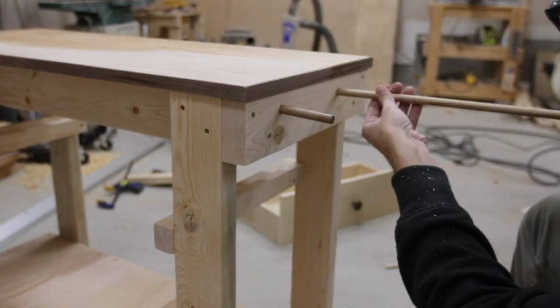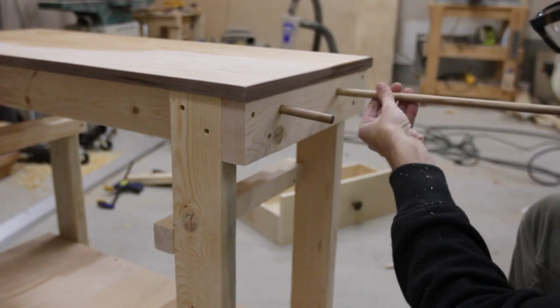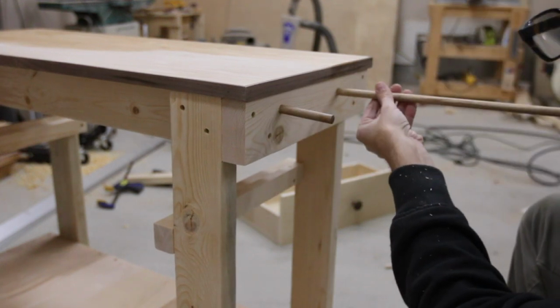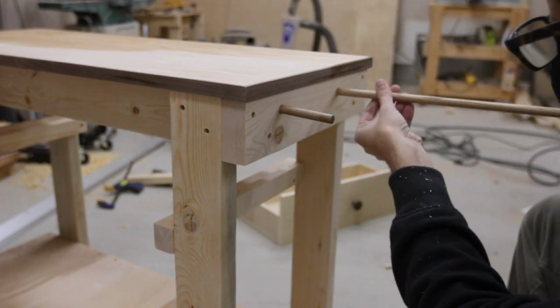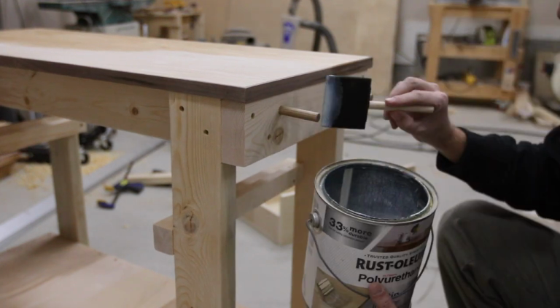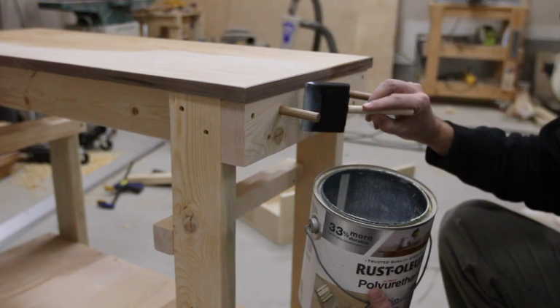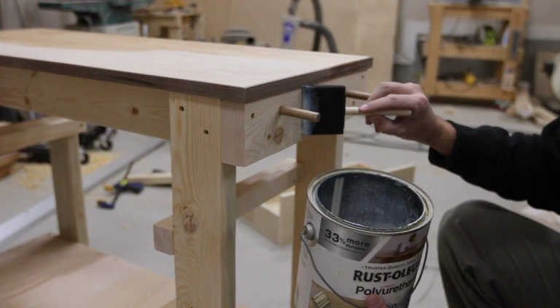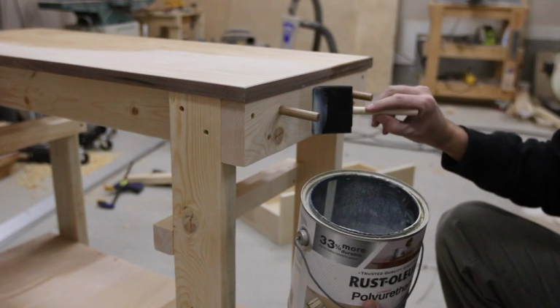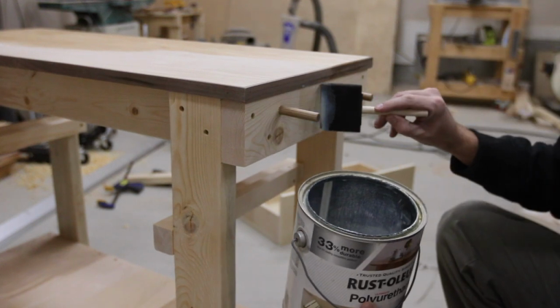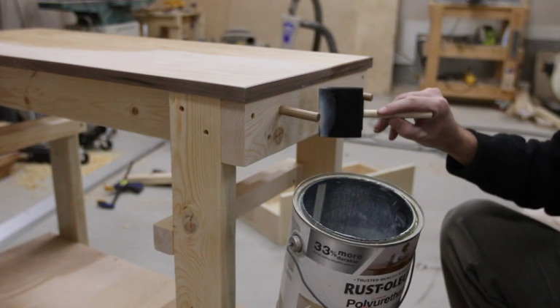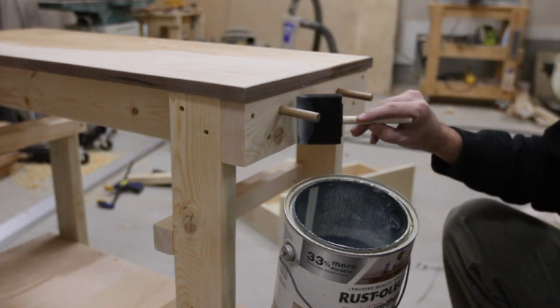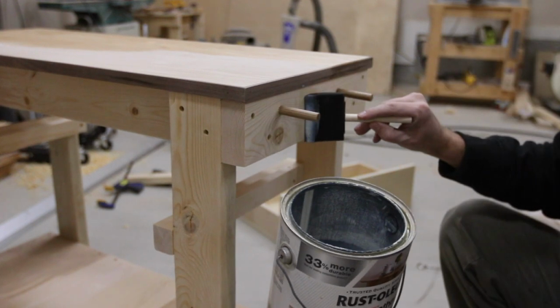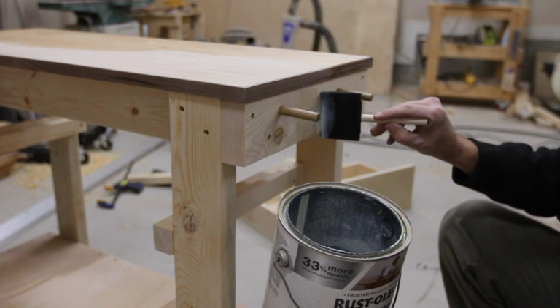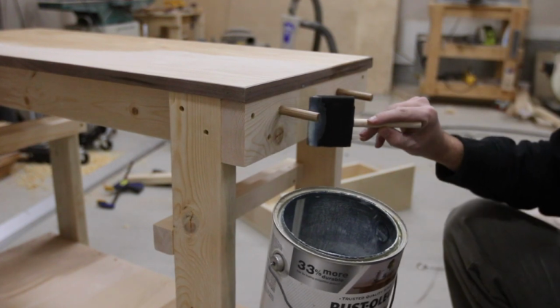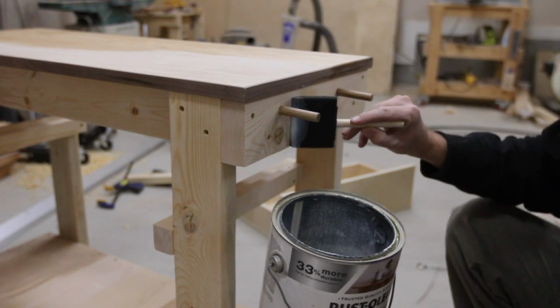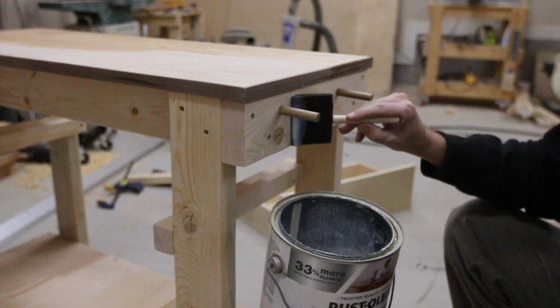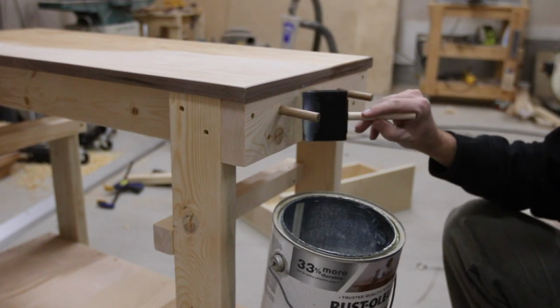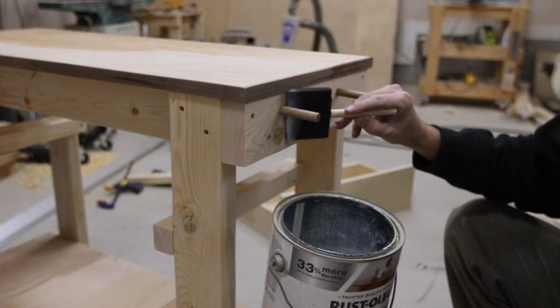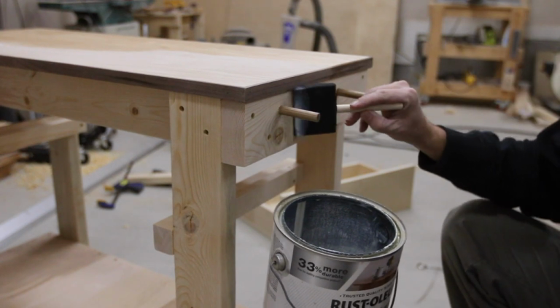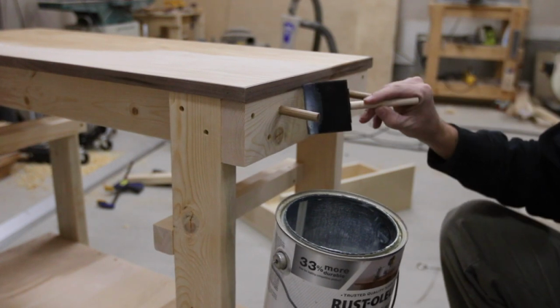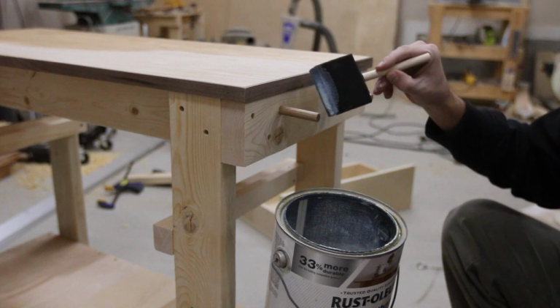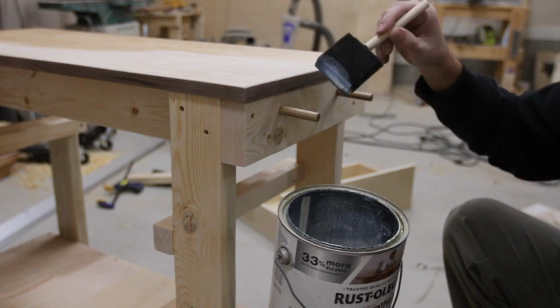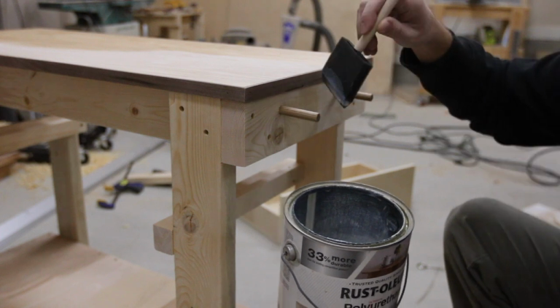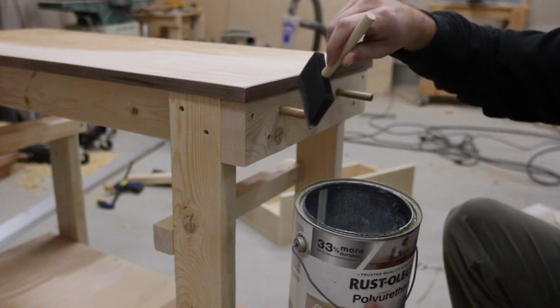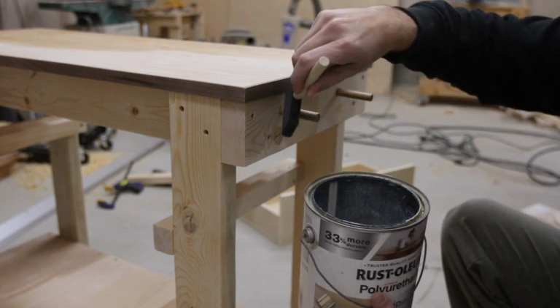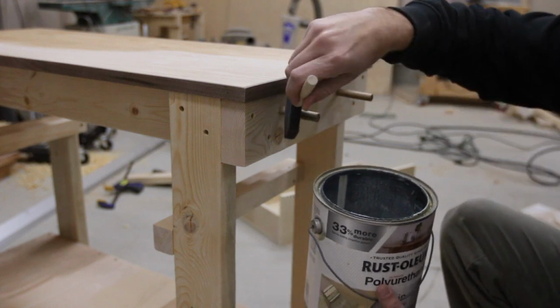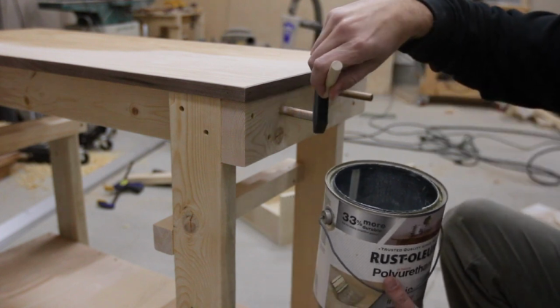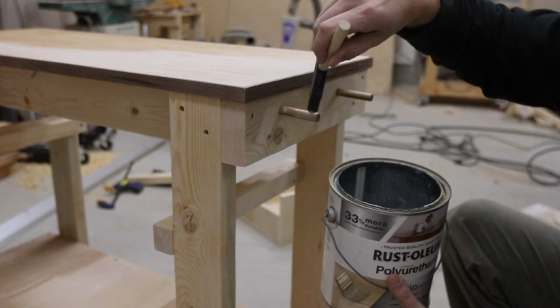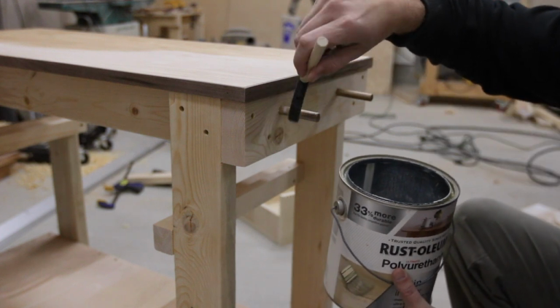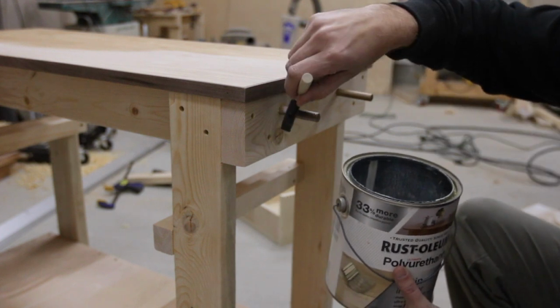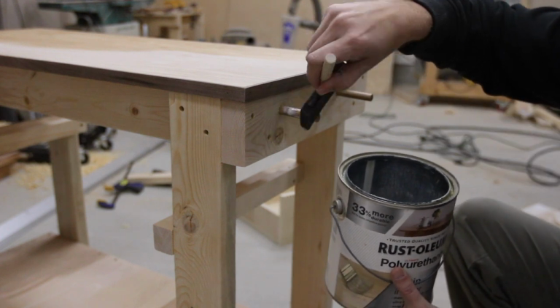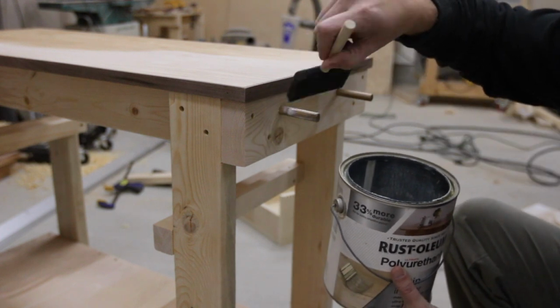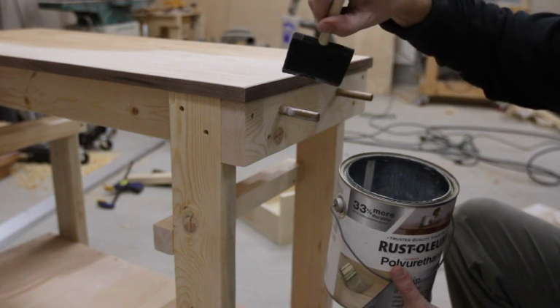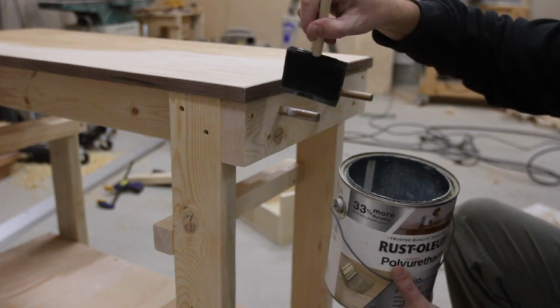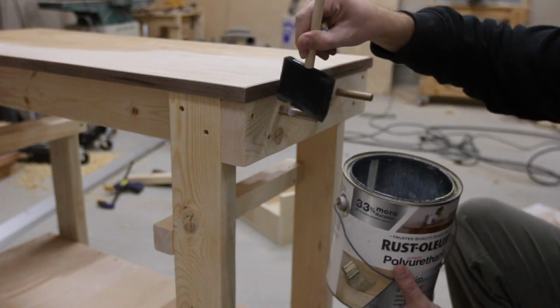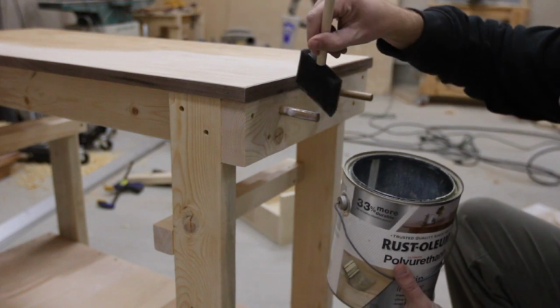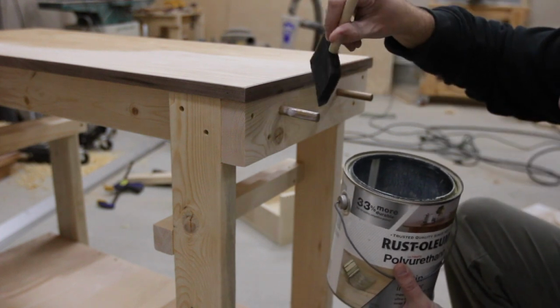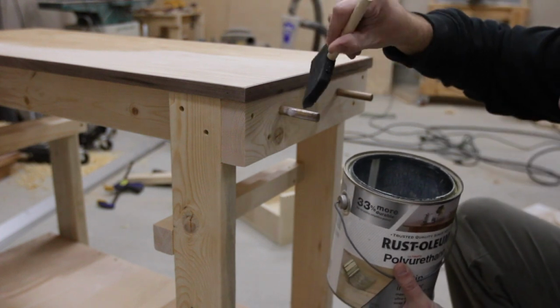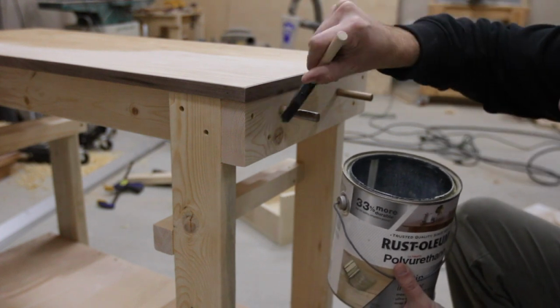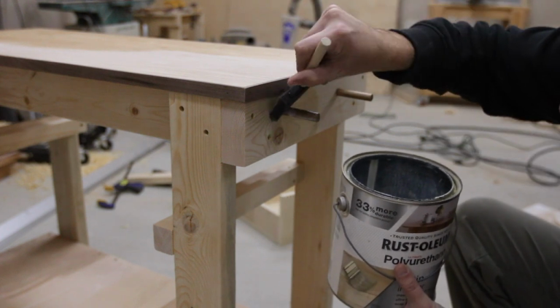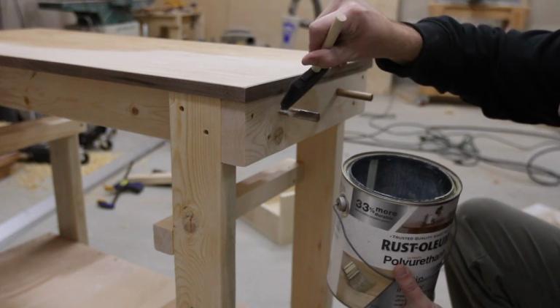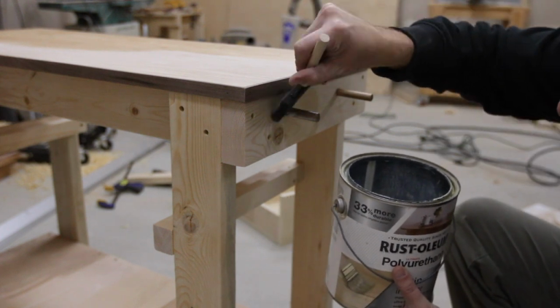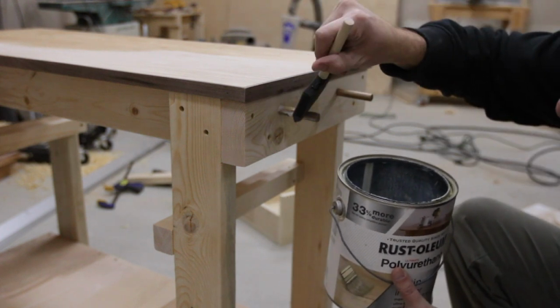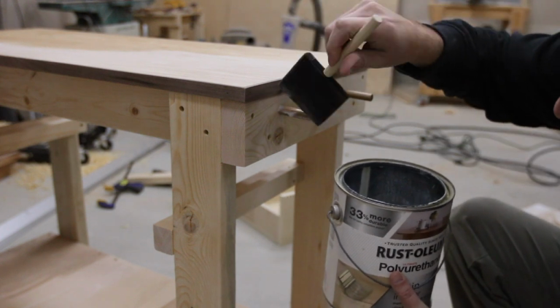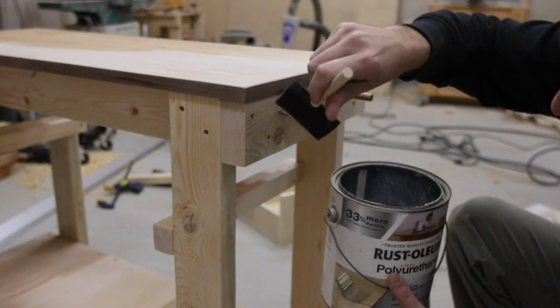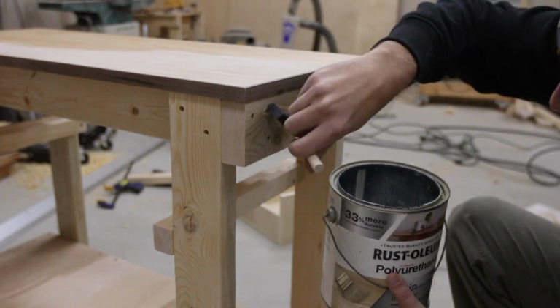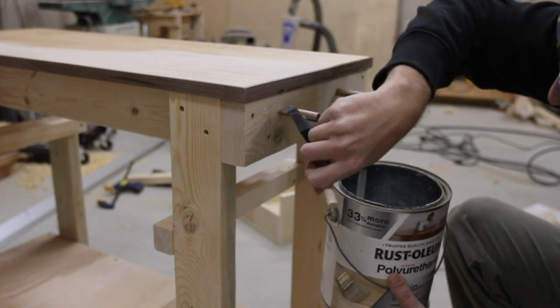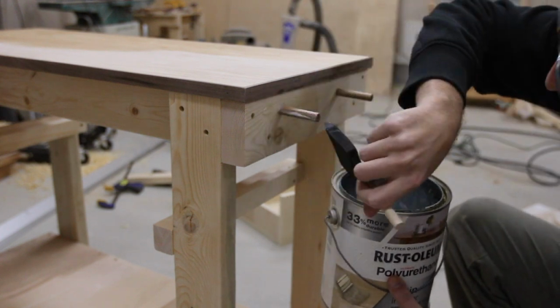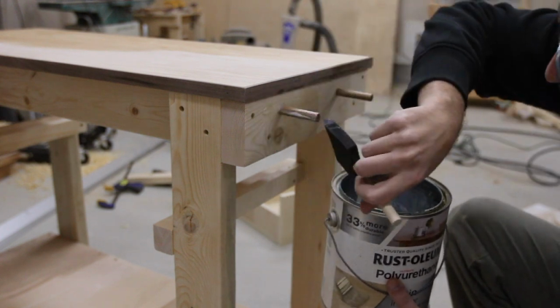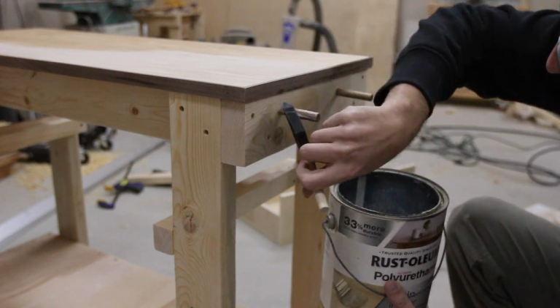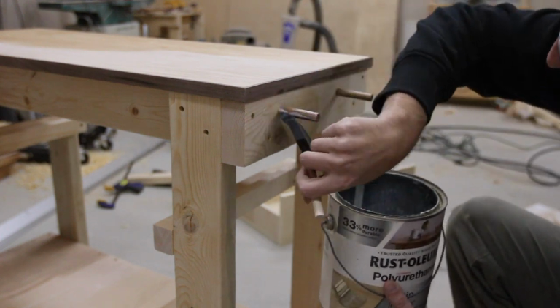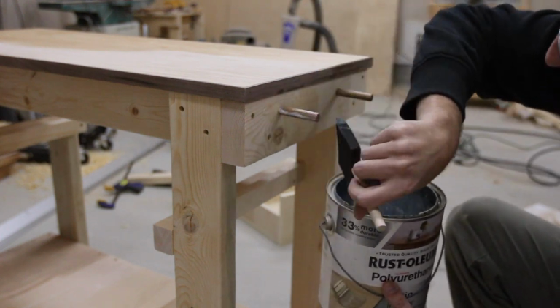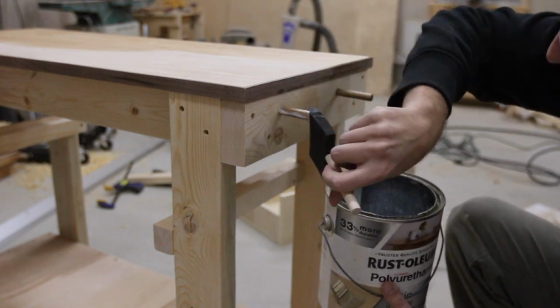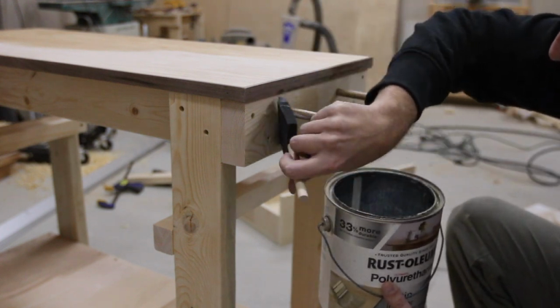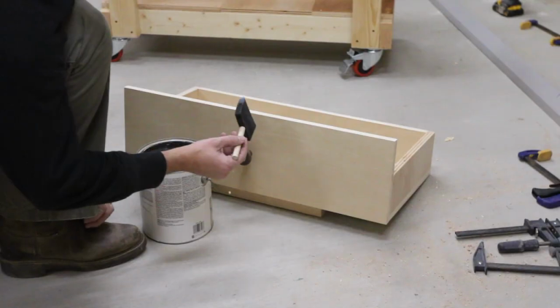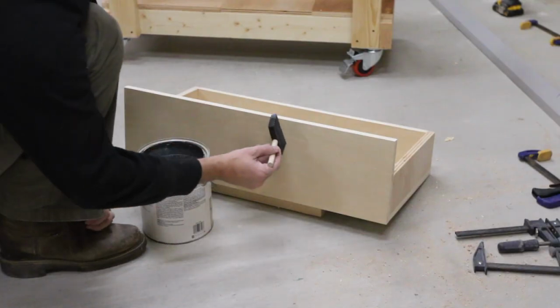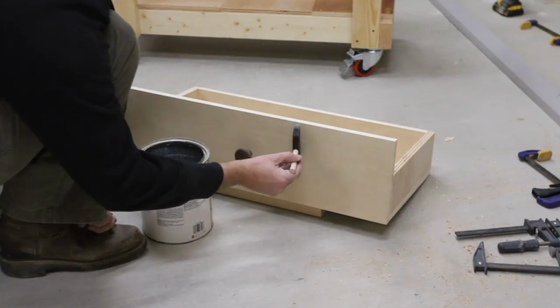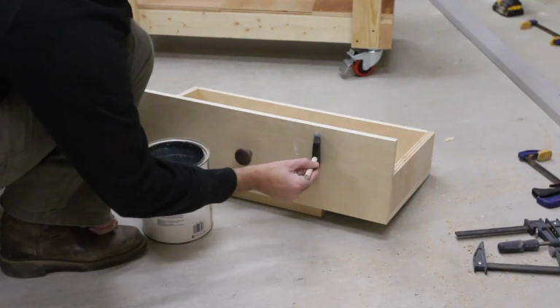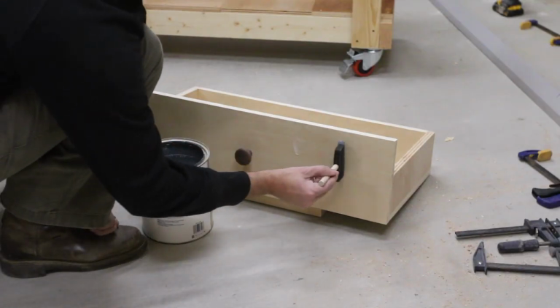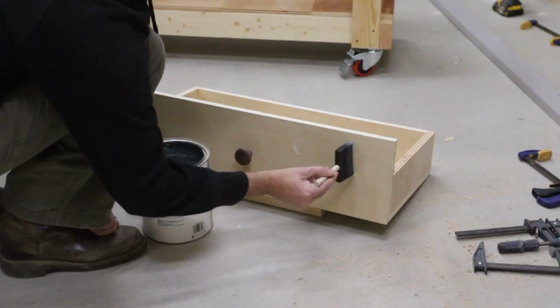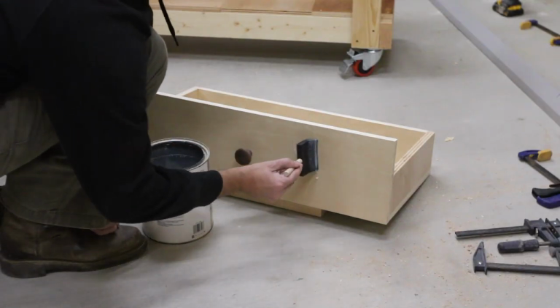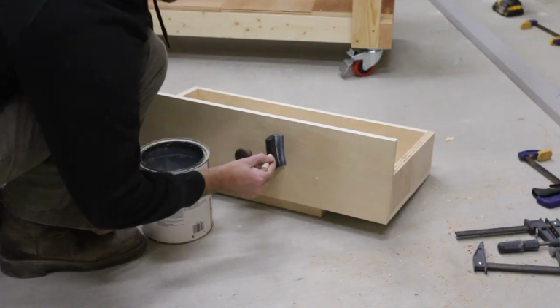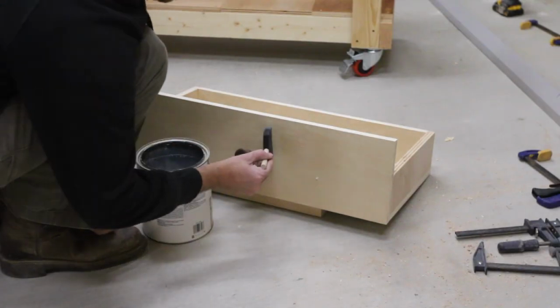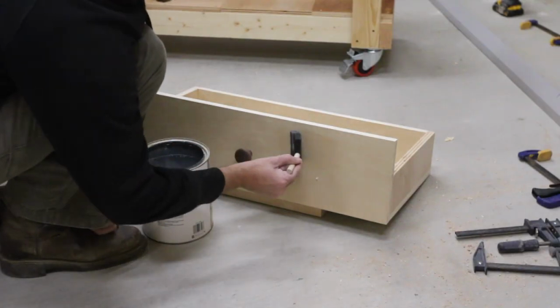Then I put a couple of coats of water-based polyurethane on the whole thing and added some paste wax to any of the moving drawer parts.